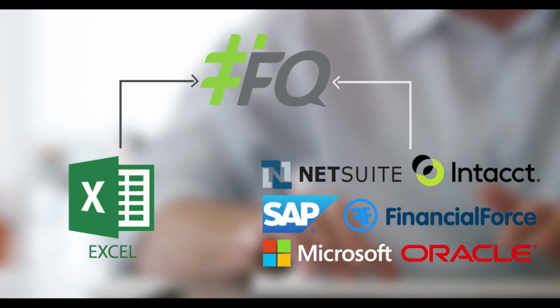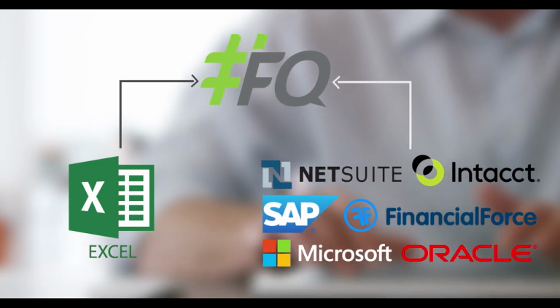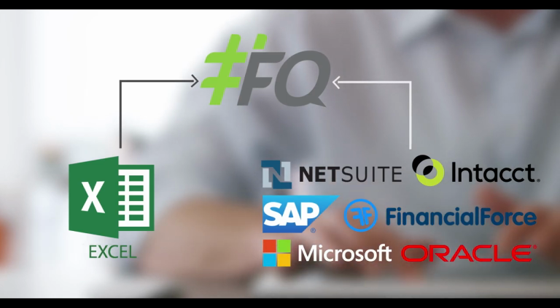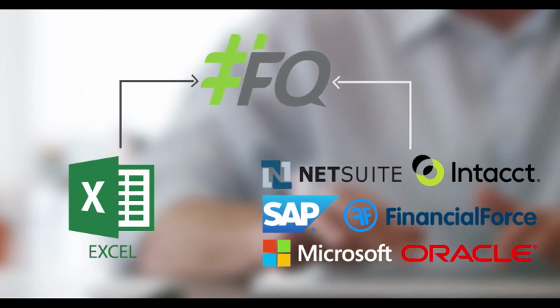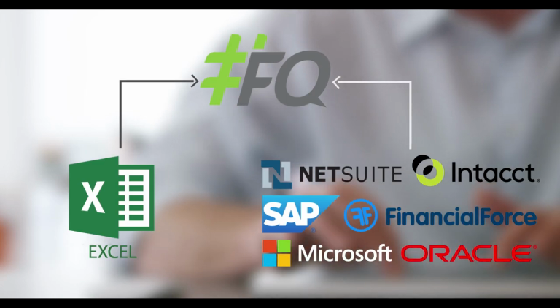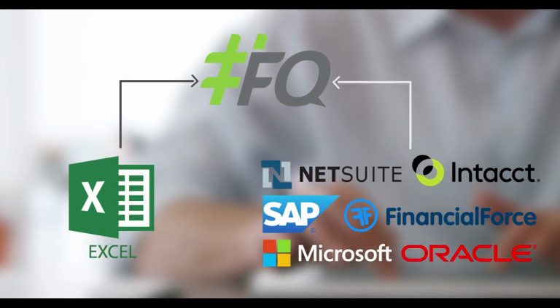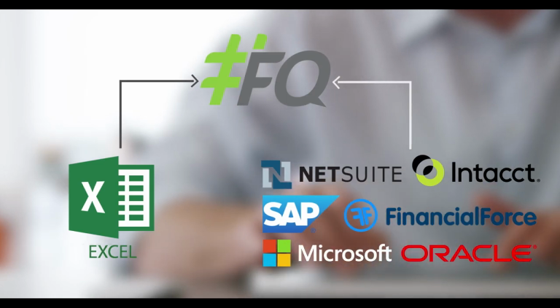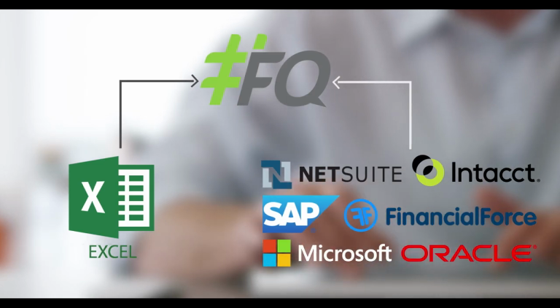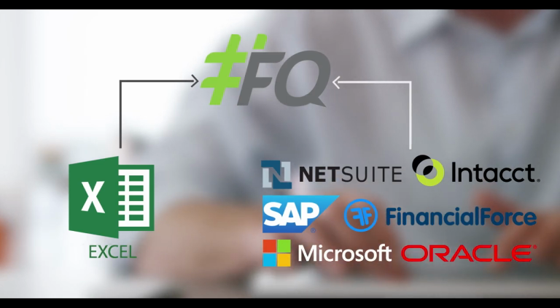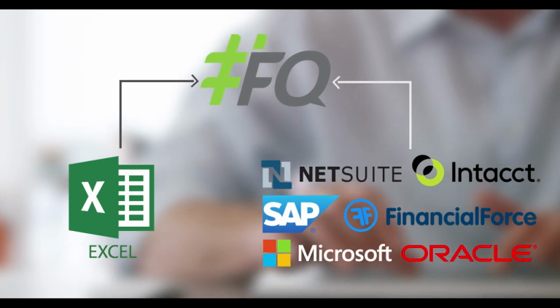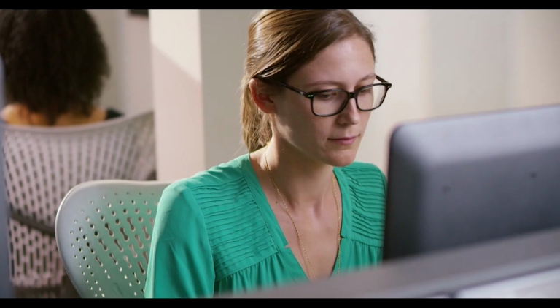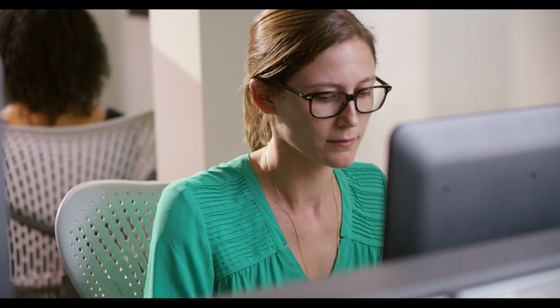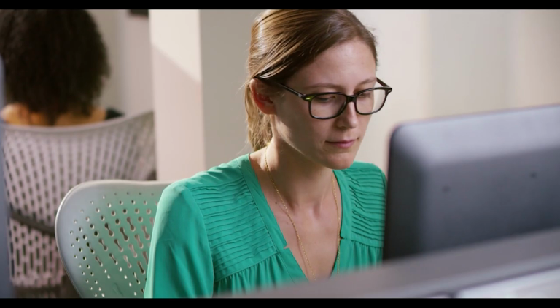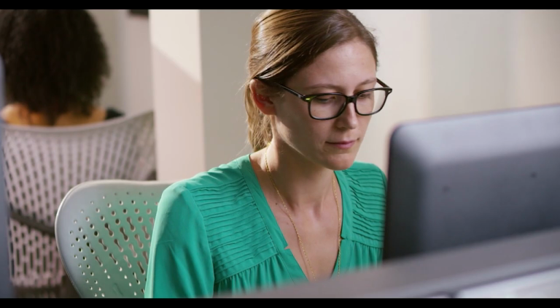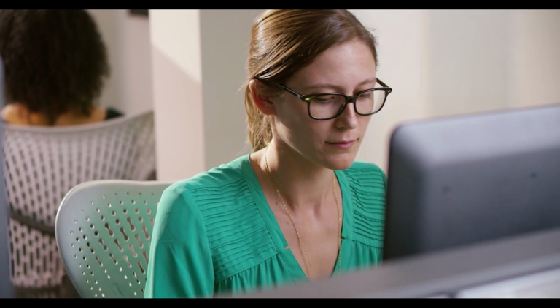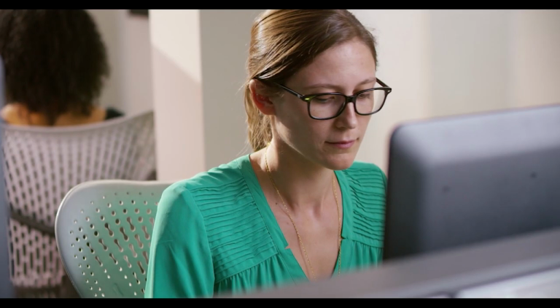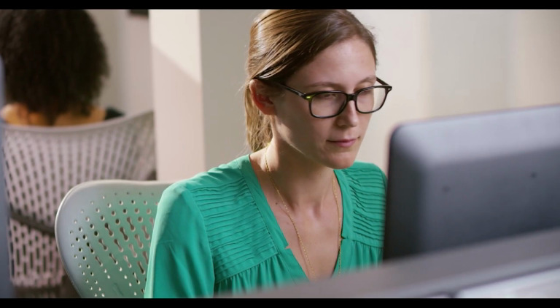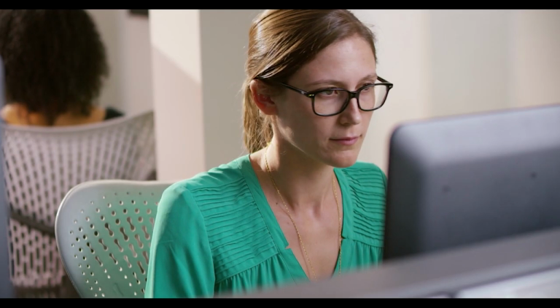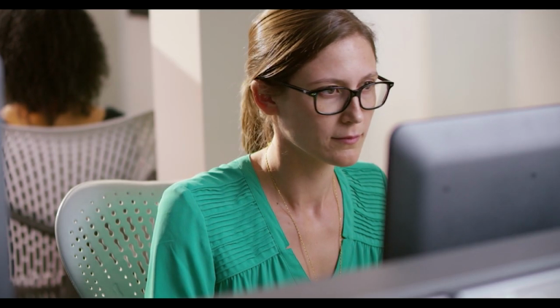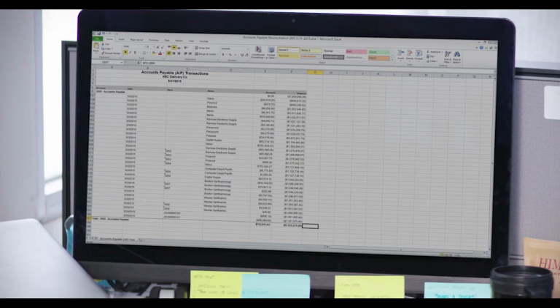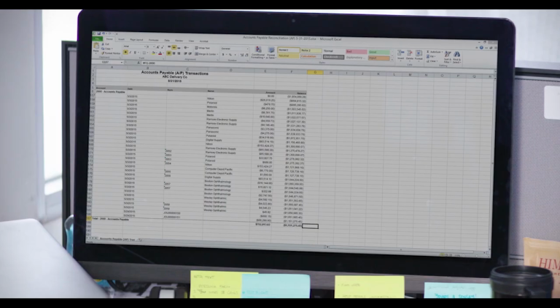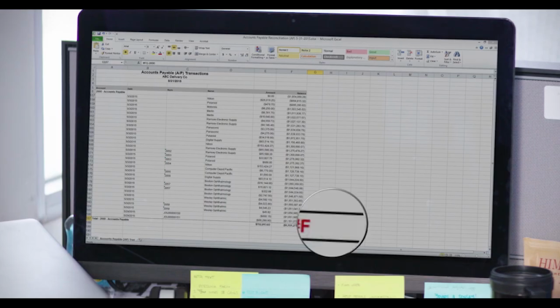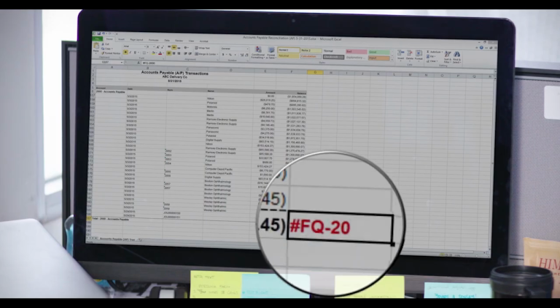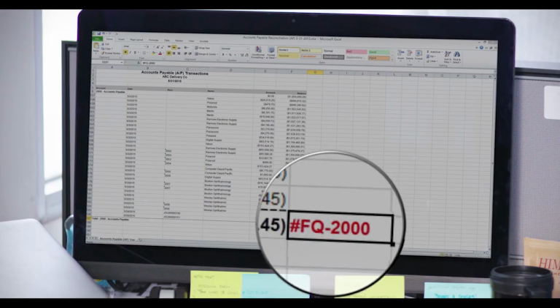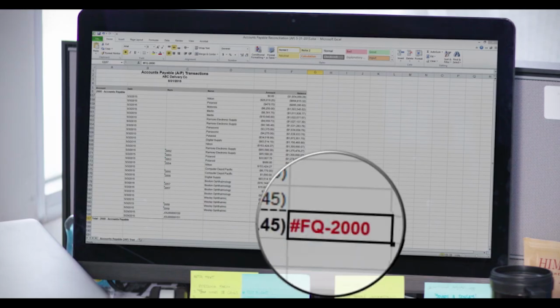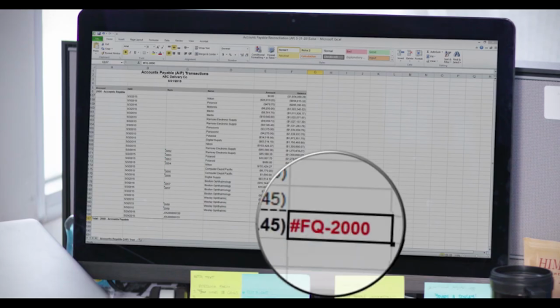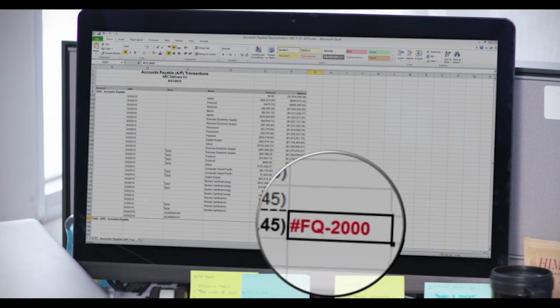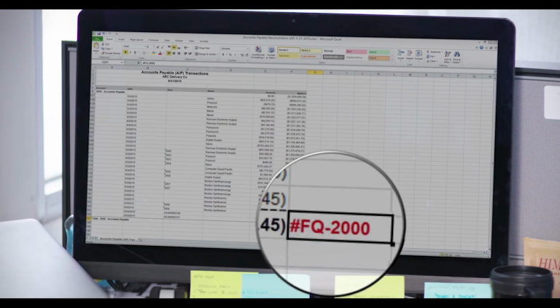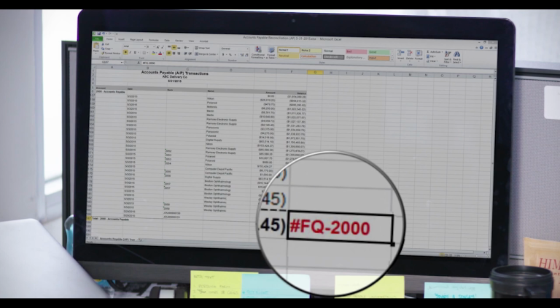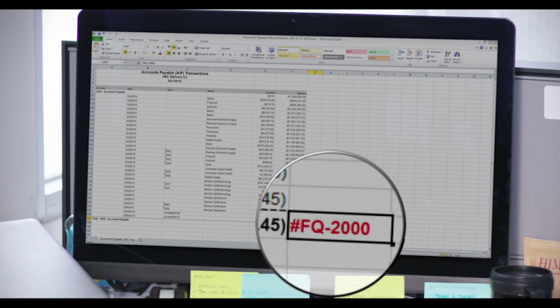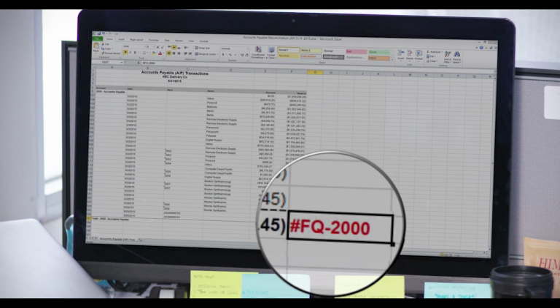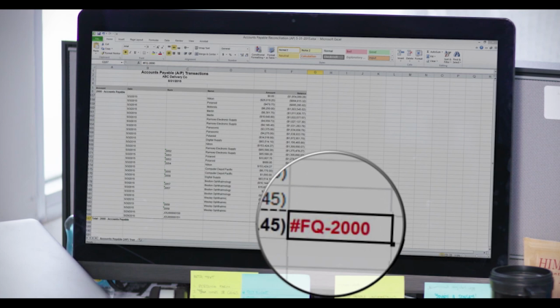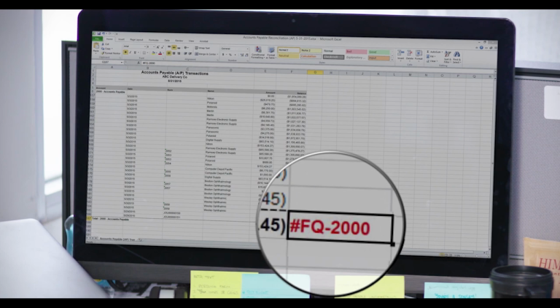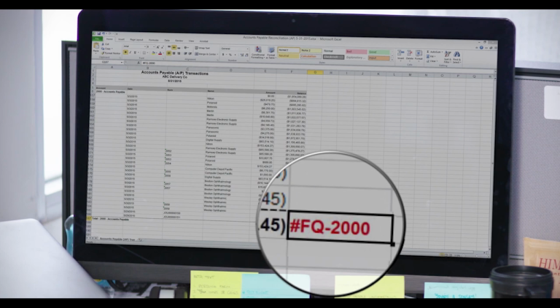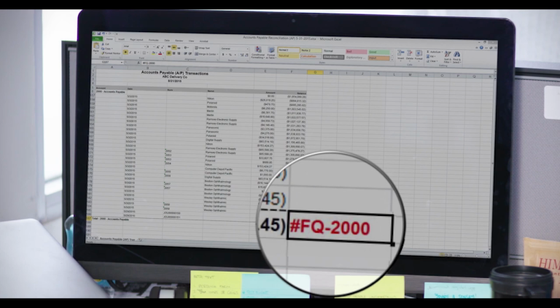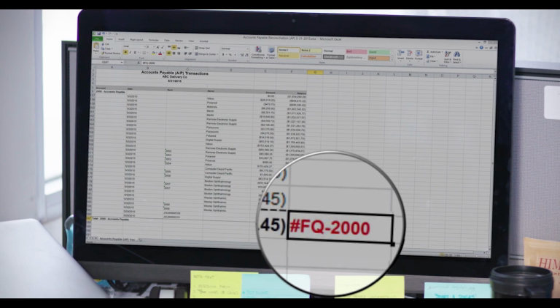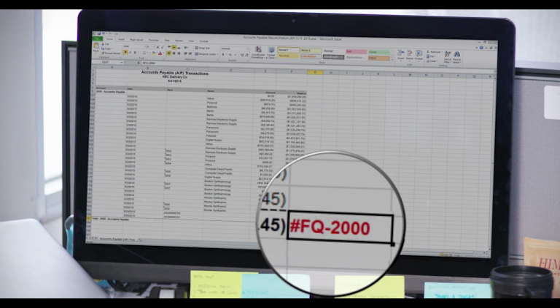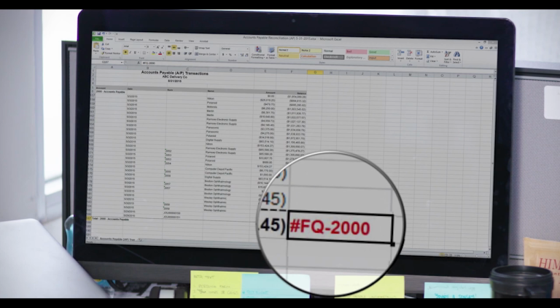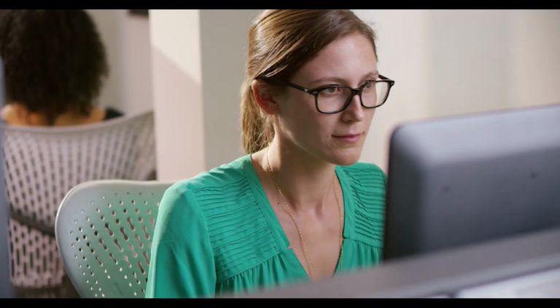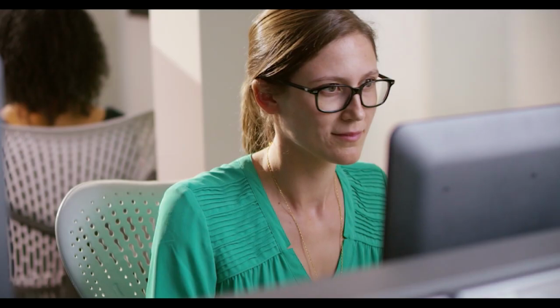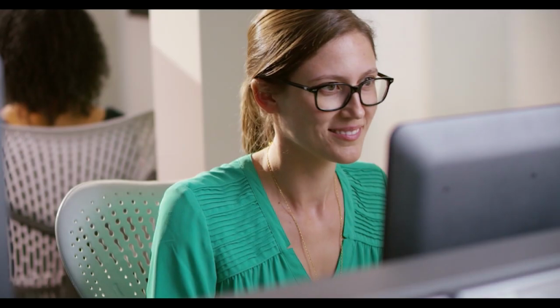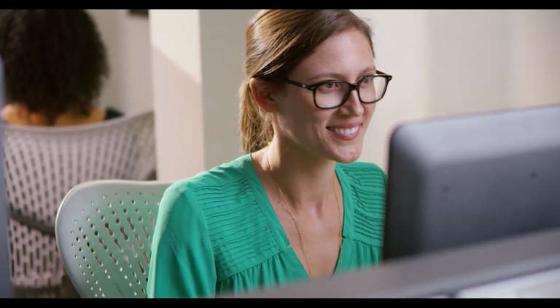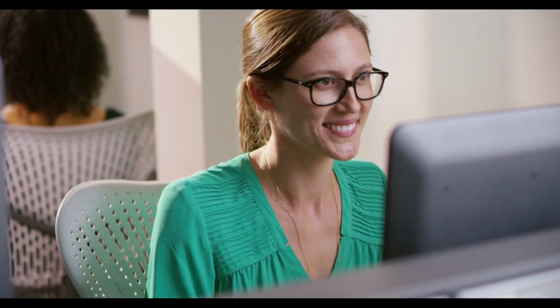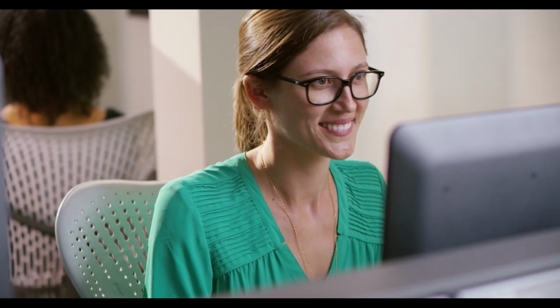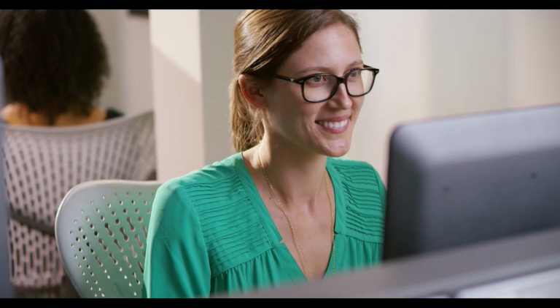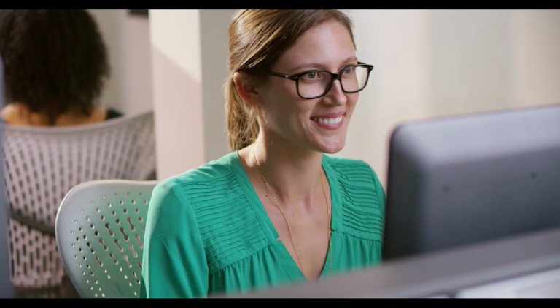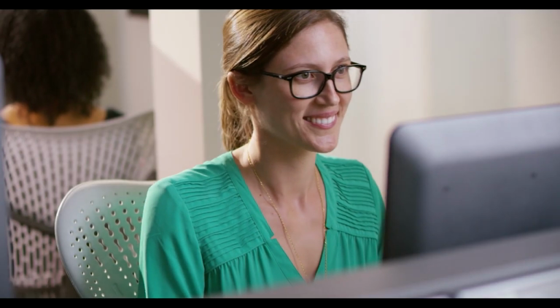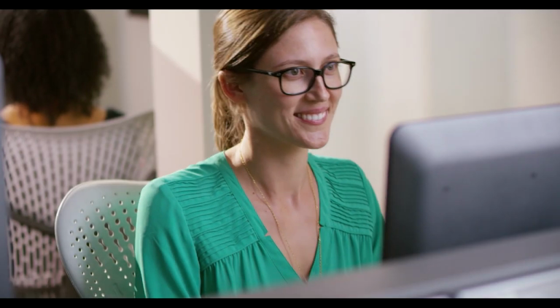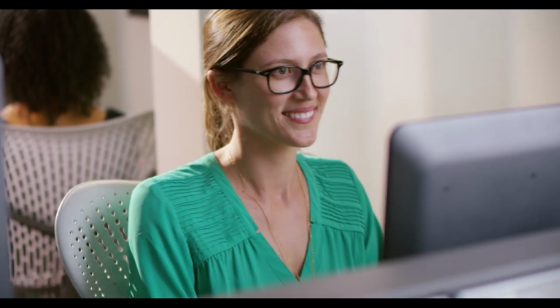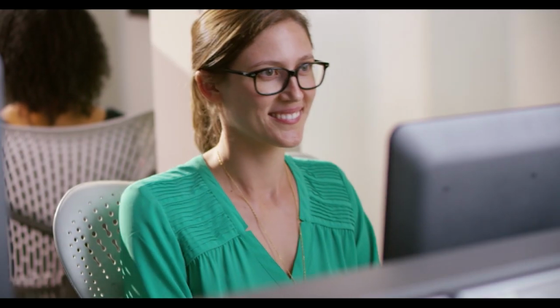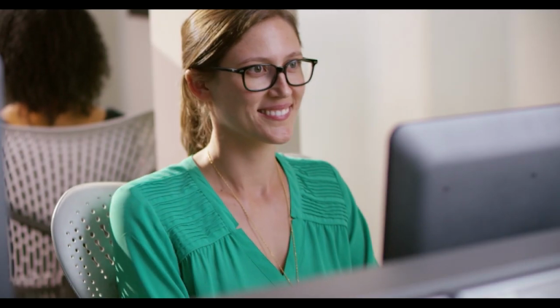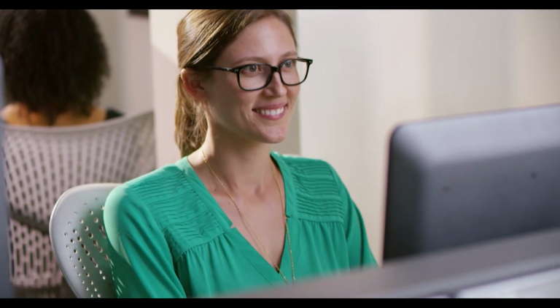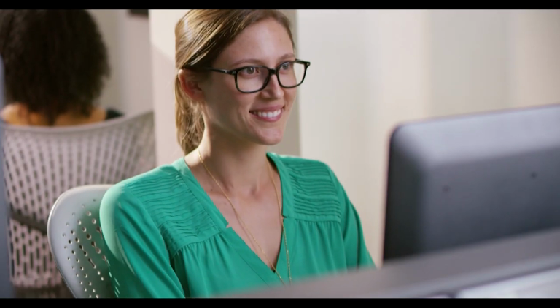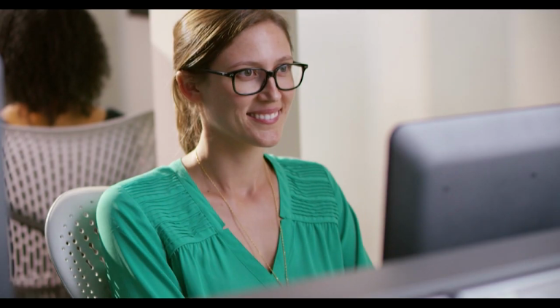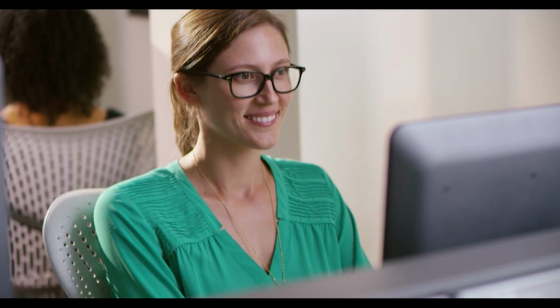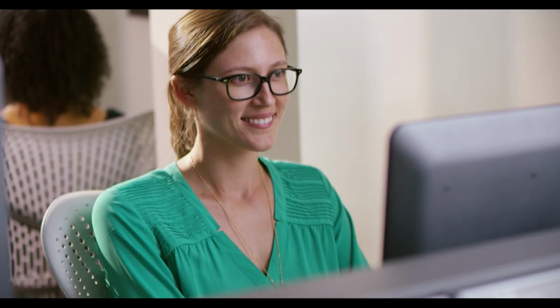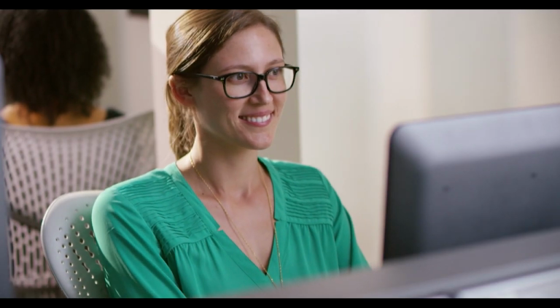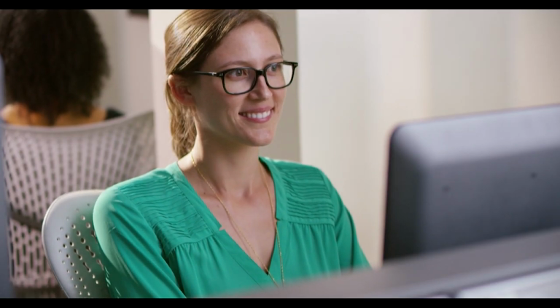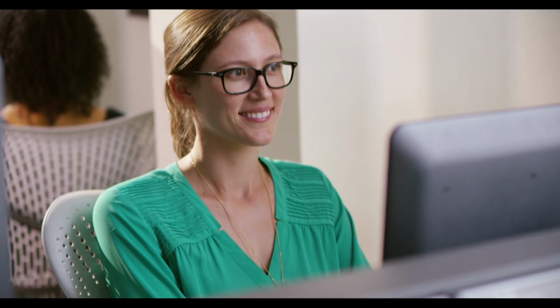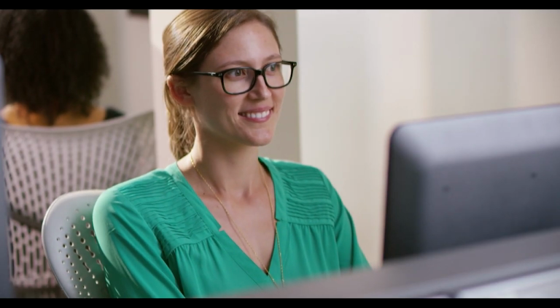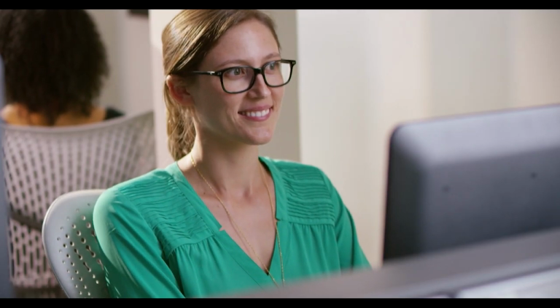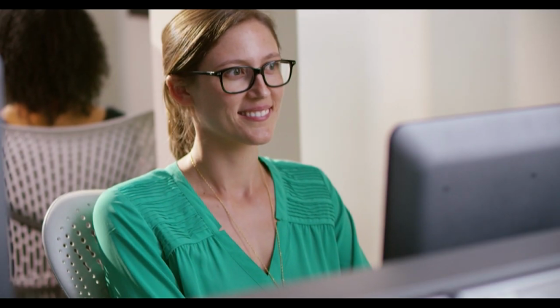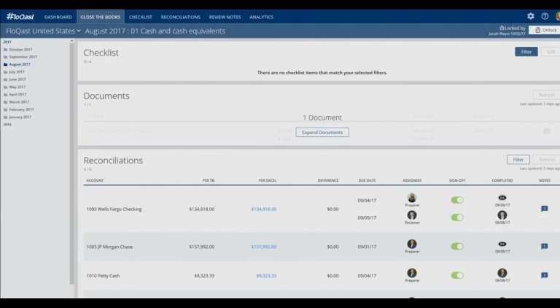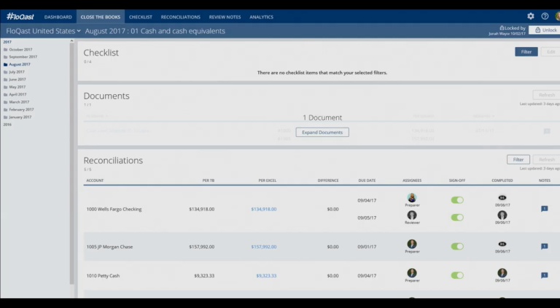Flowcast doesn't introduce a new close process. We augment your current process so your very next close can be faster and more accurate.